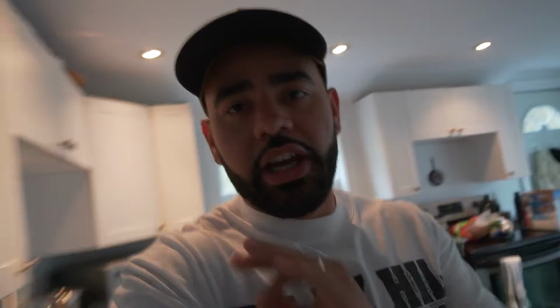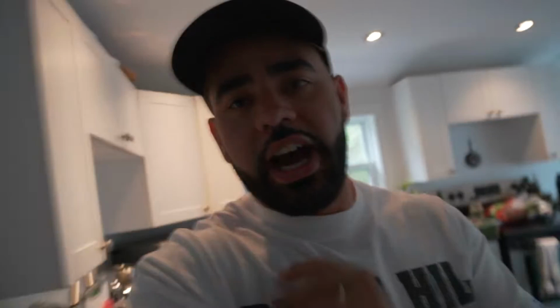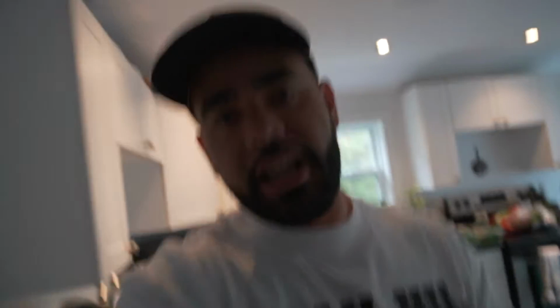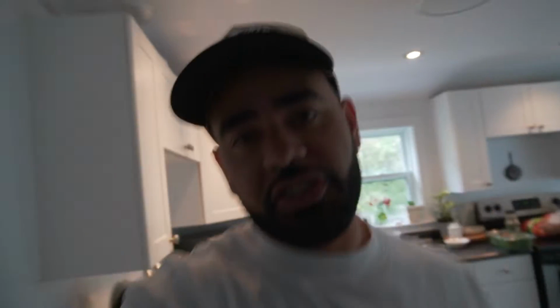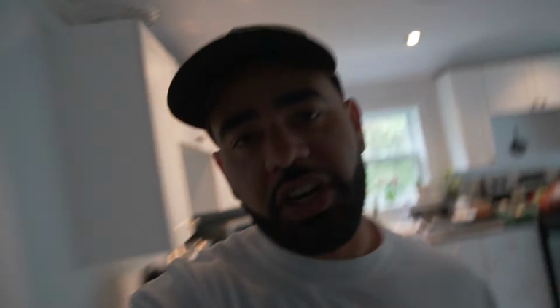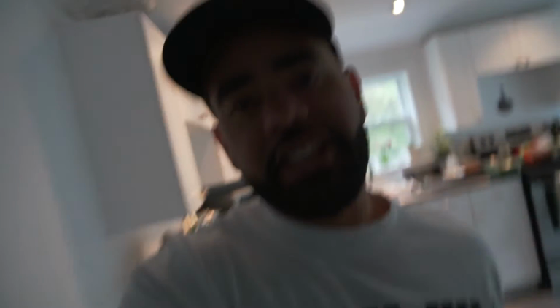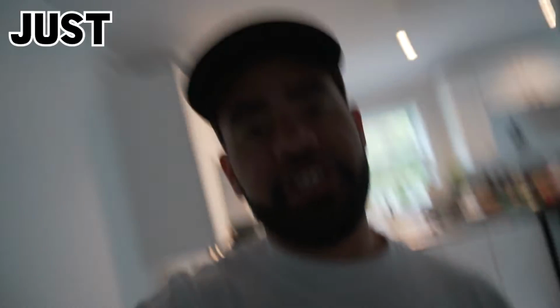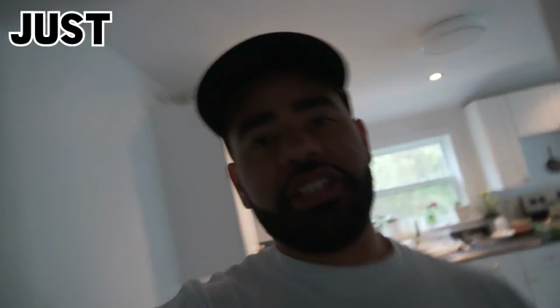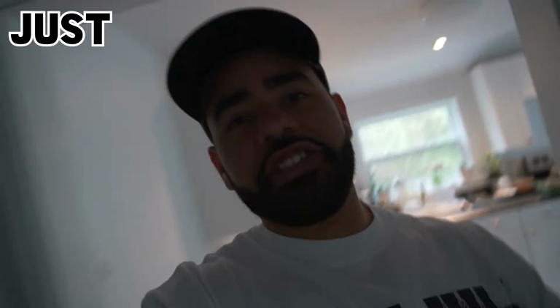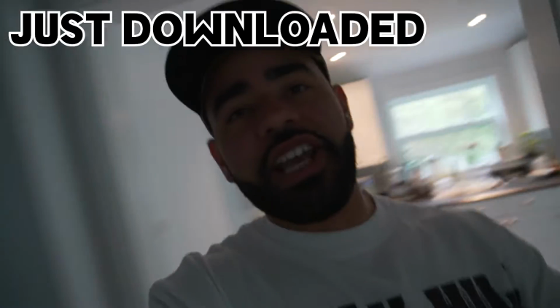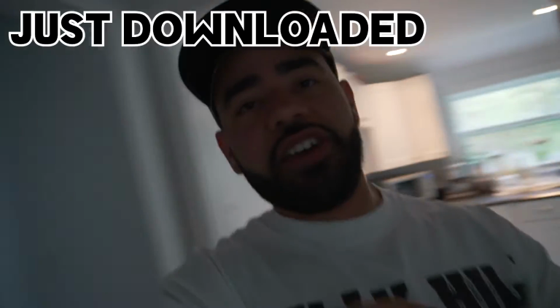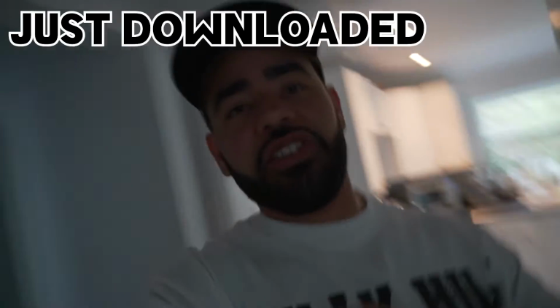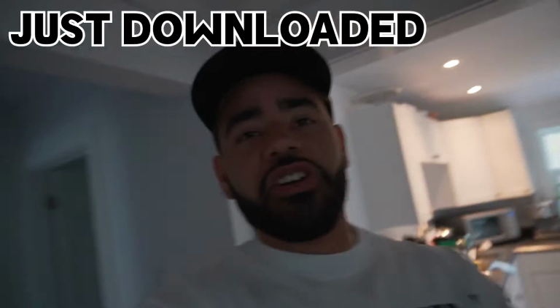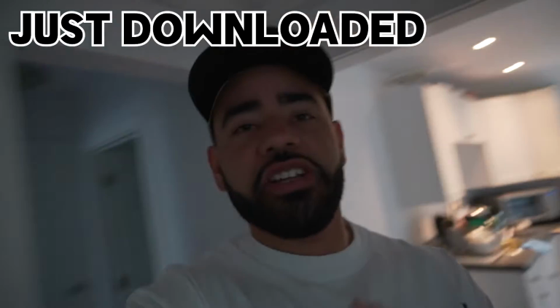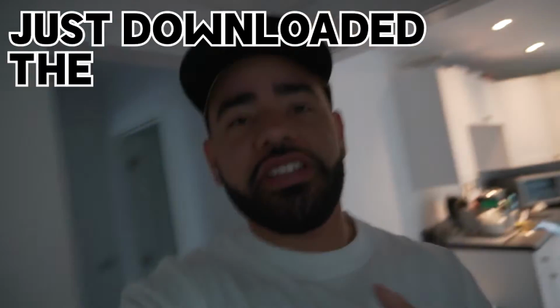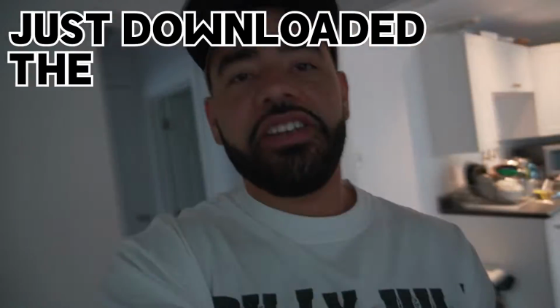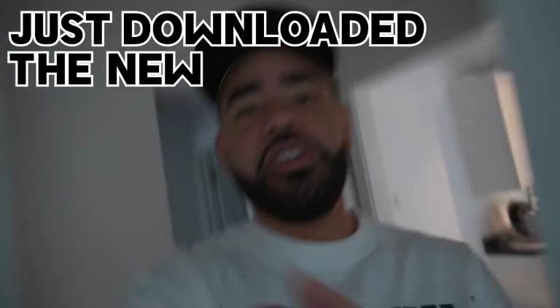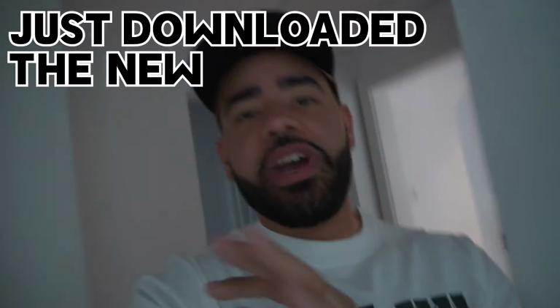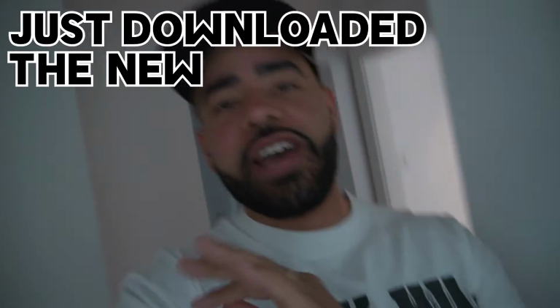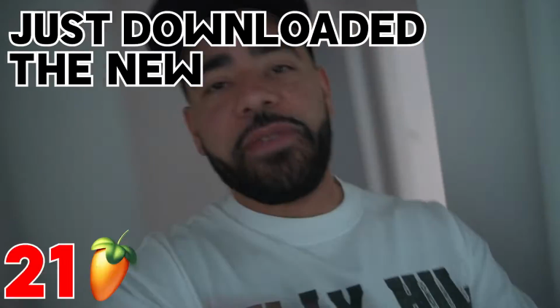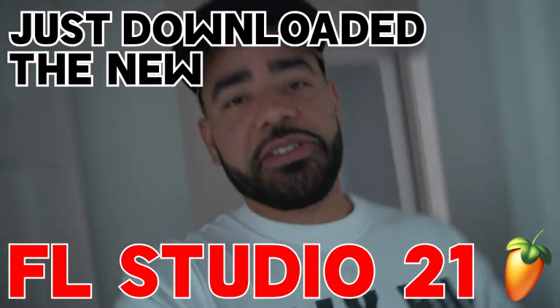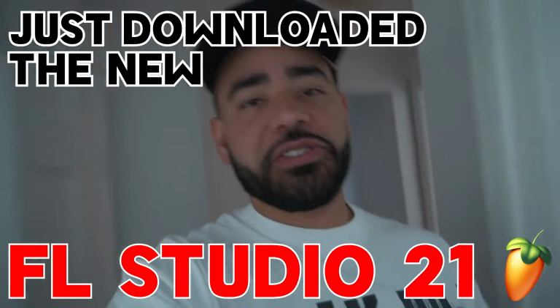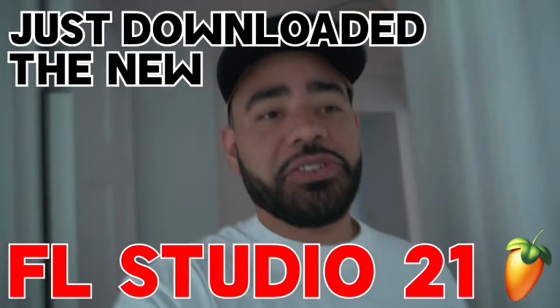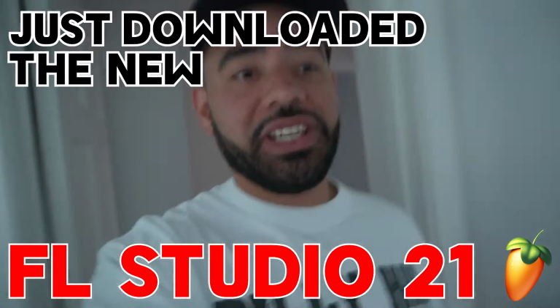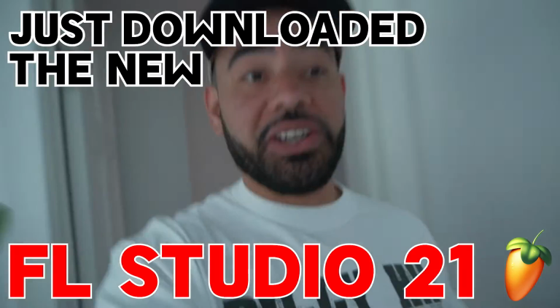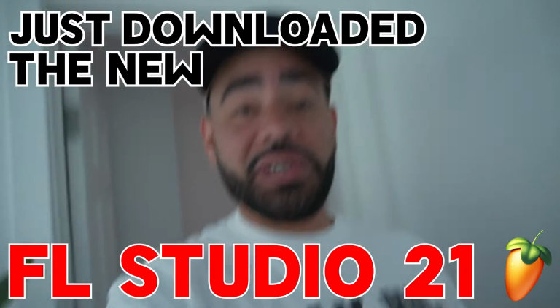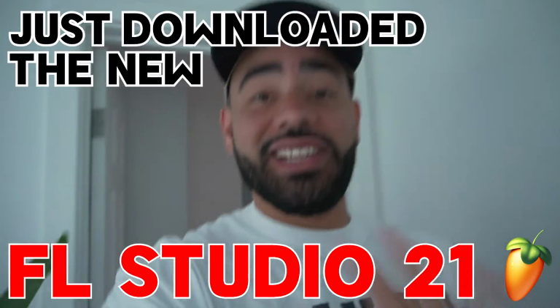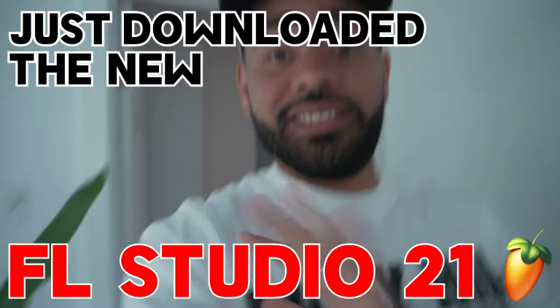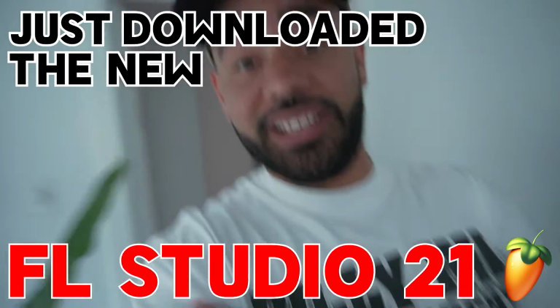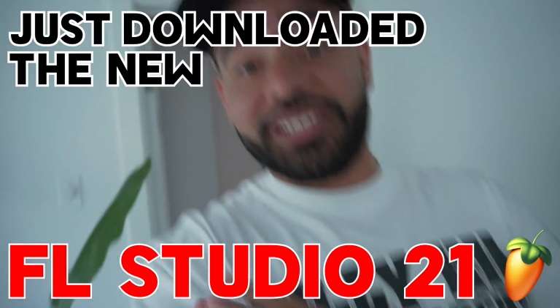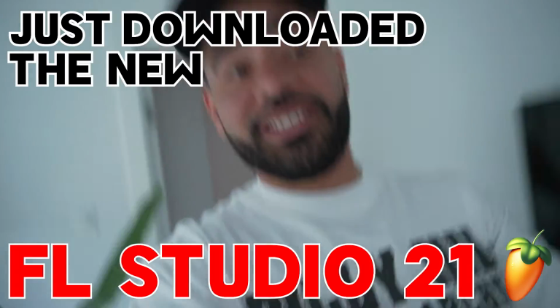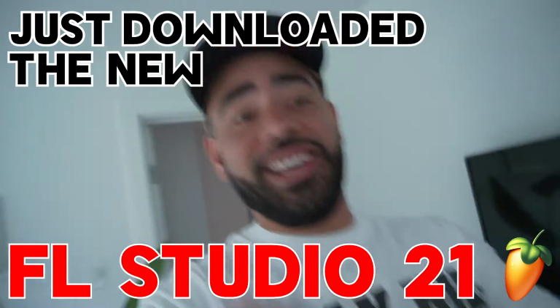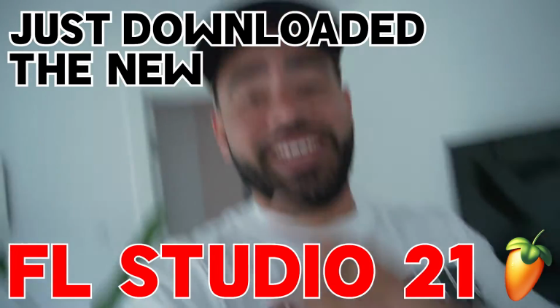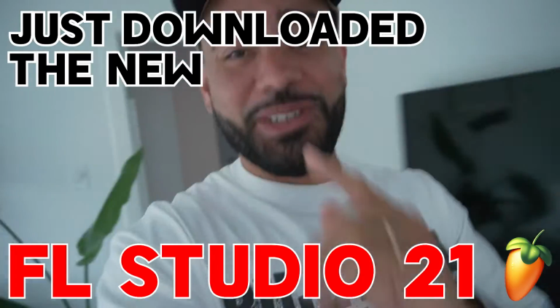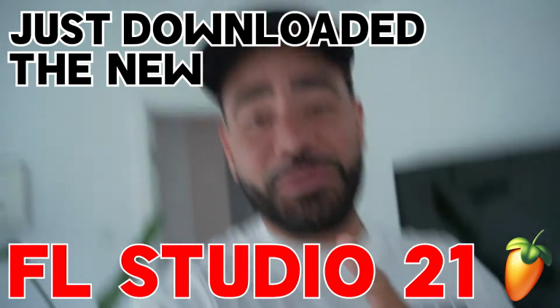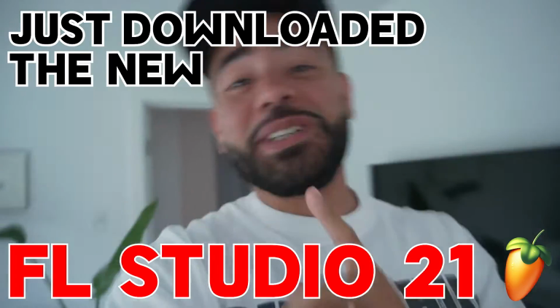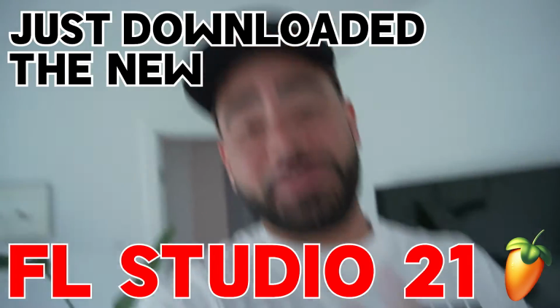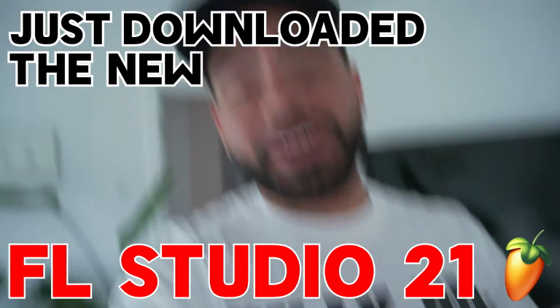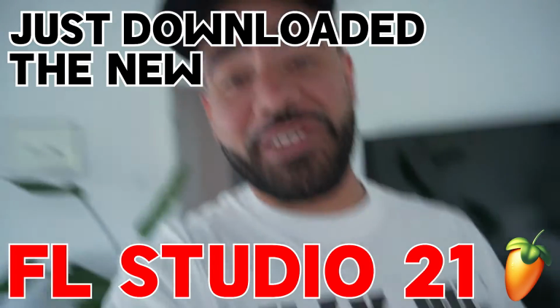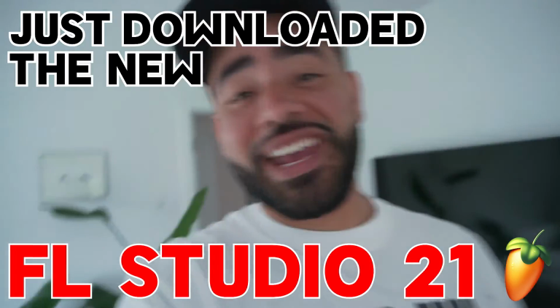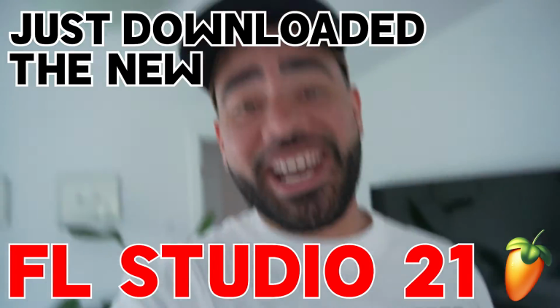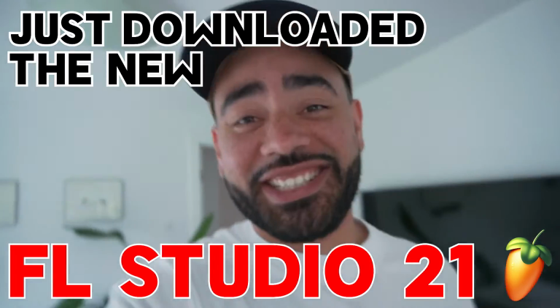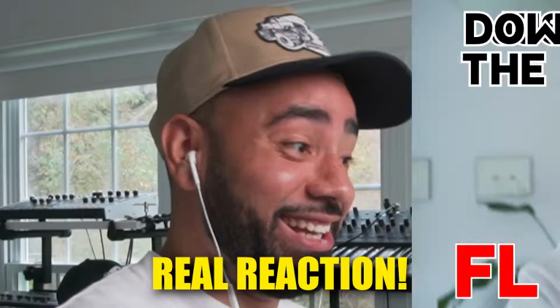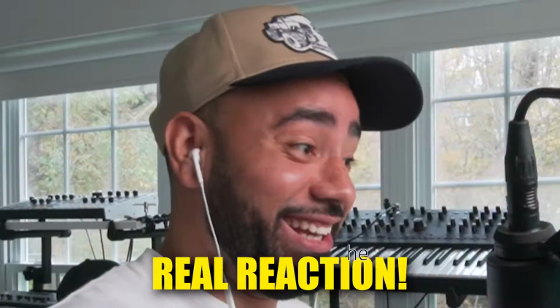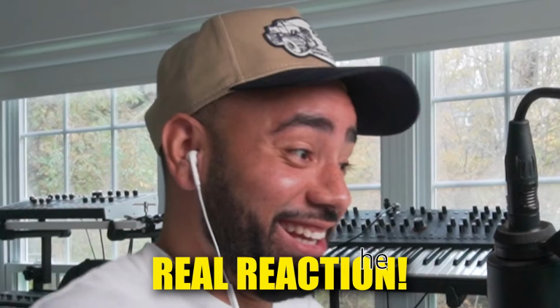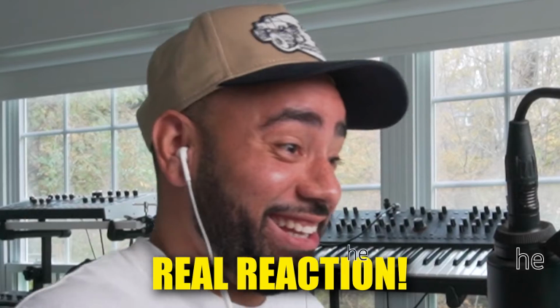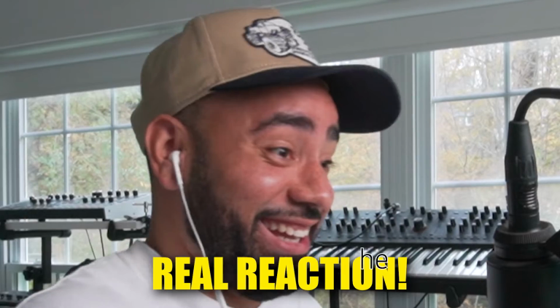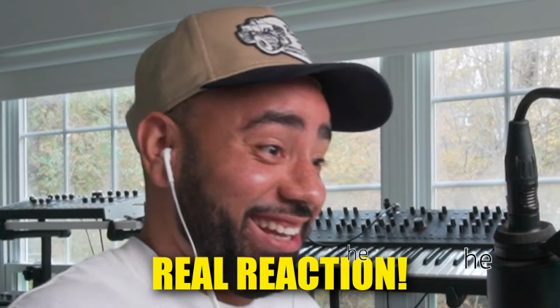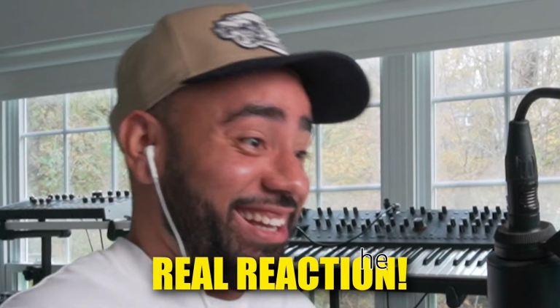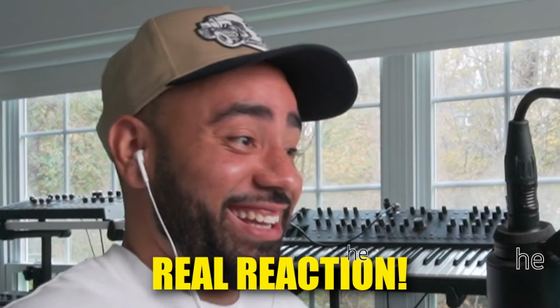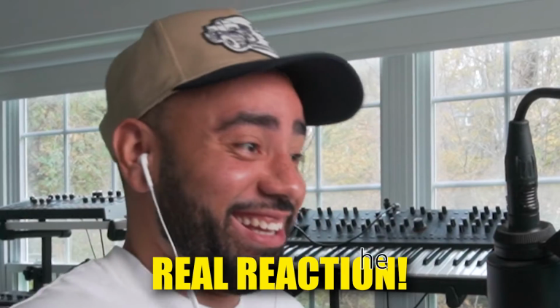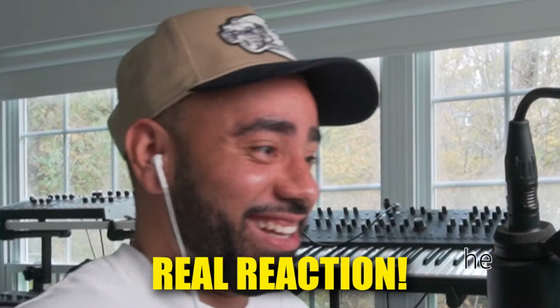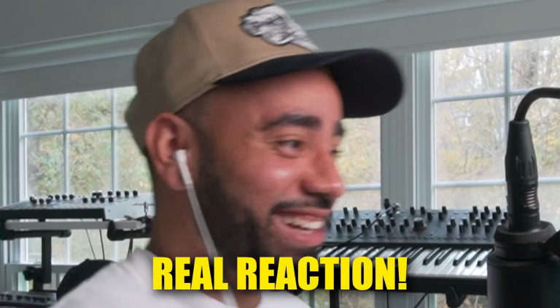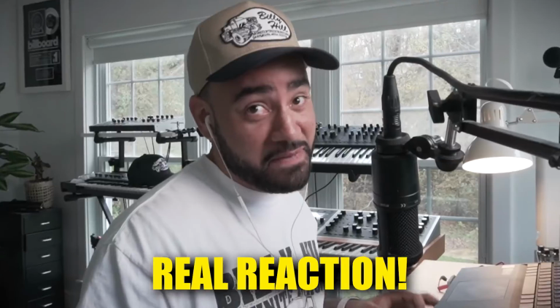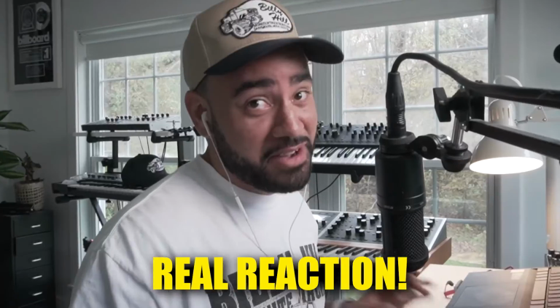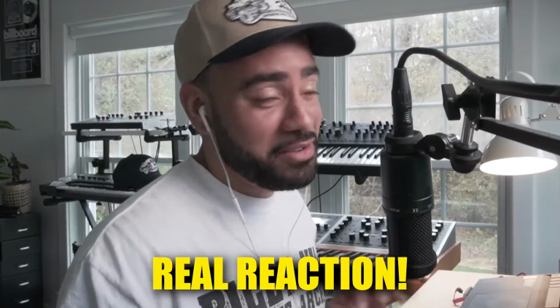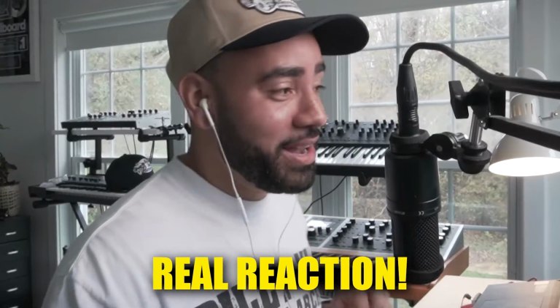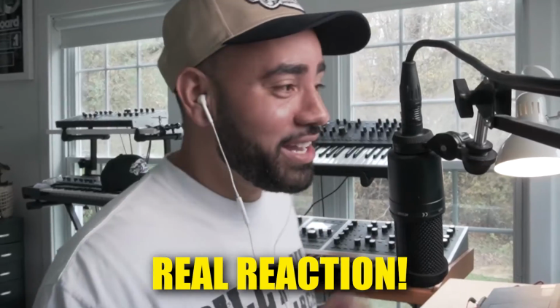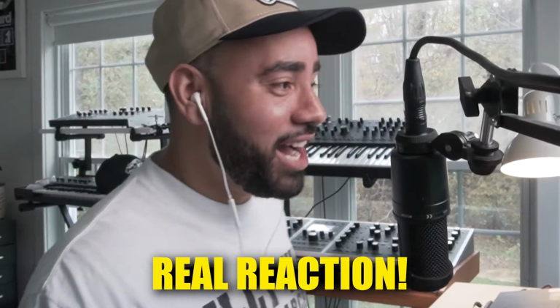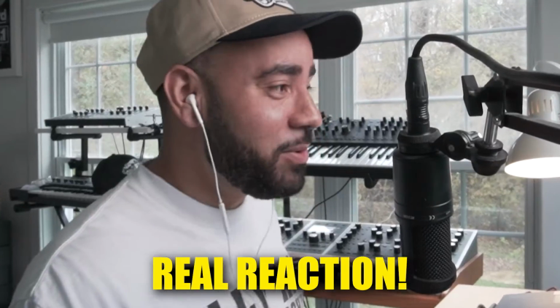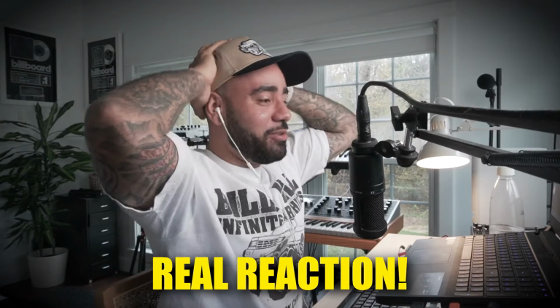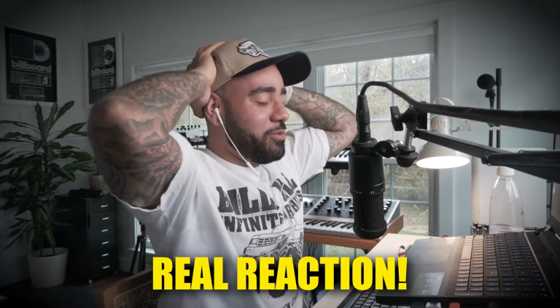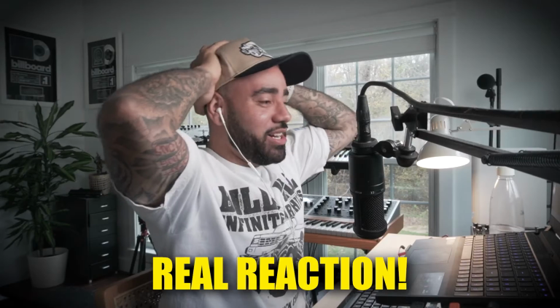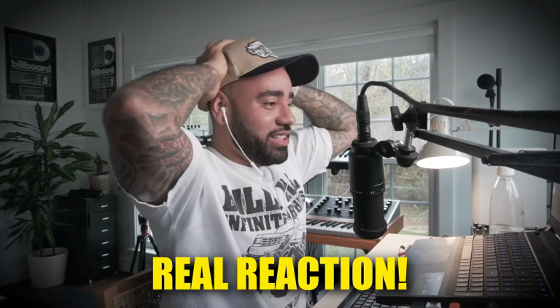All right, so I just downloaded the new FL Studio, and this was my reaction. FL, you might got one.